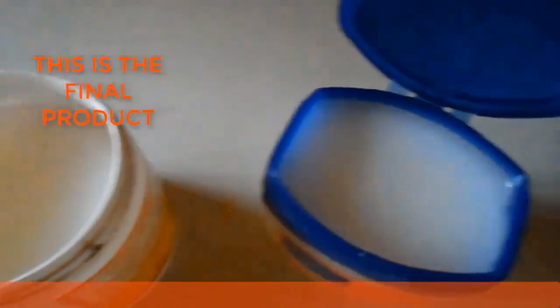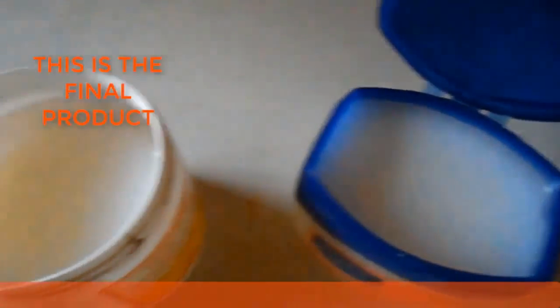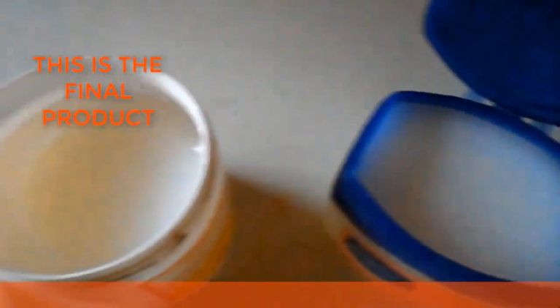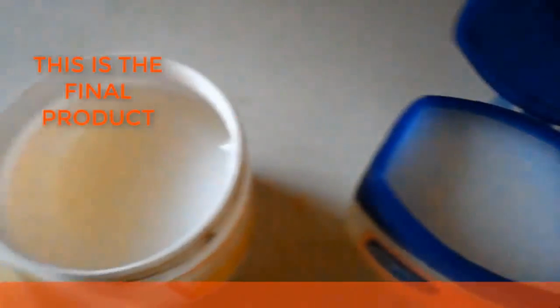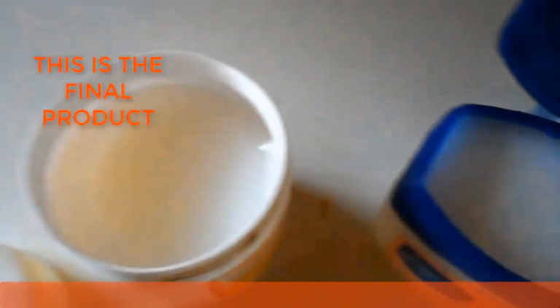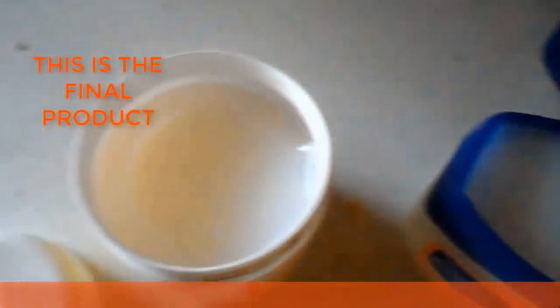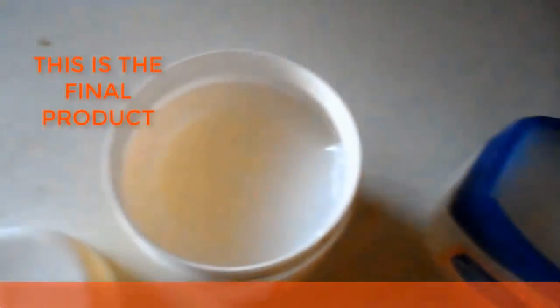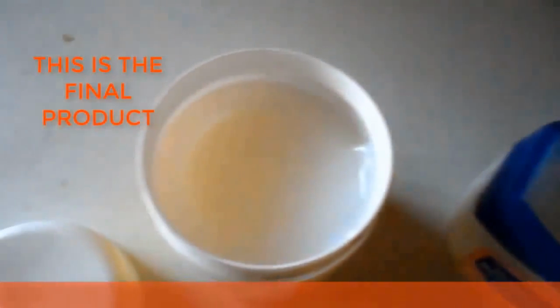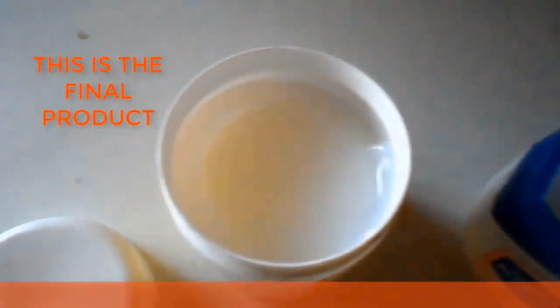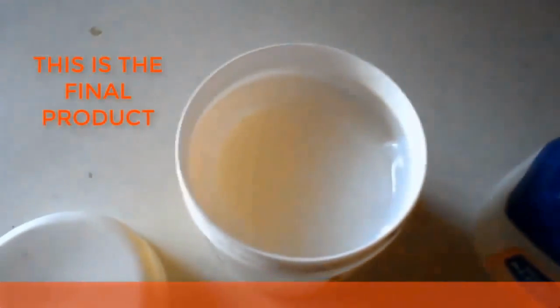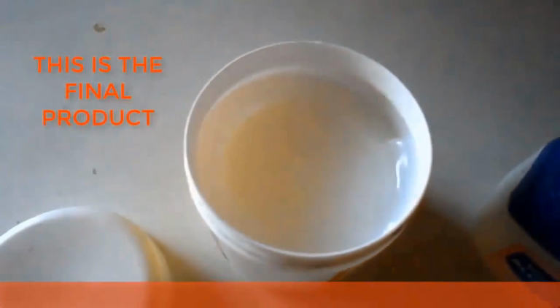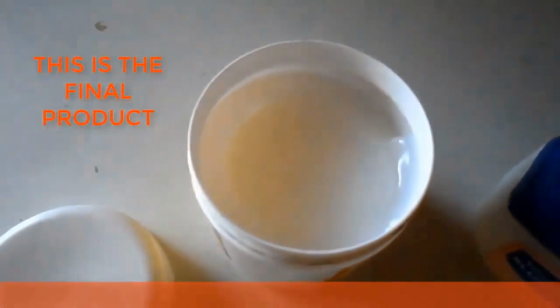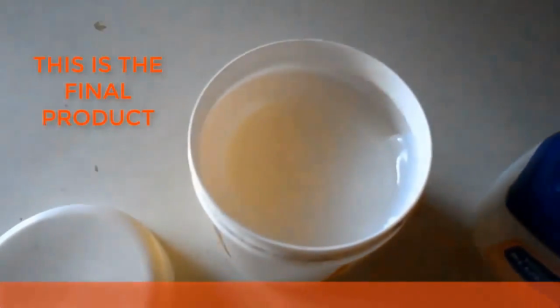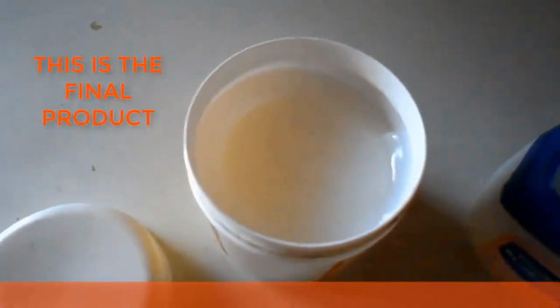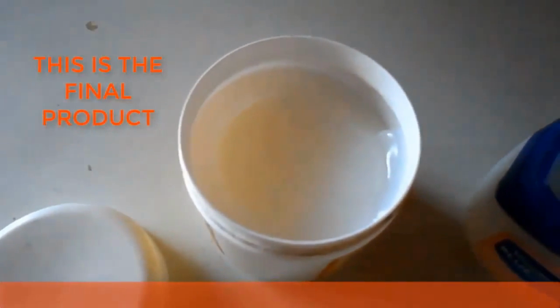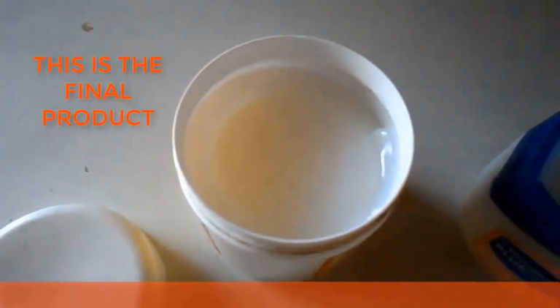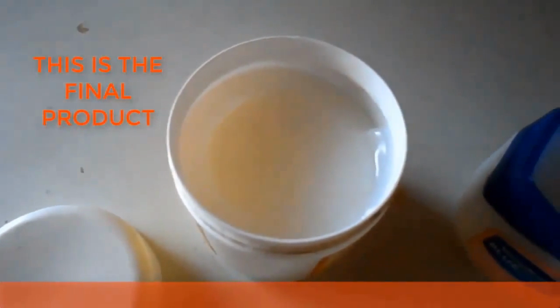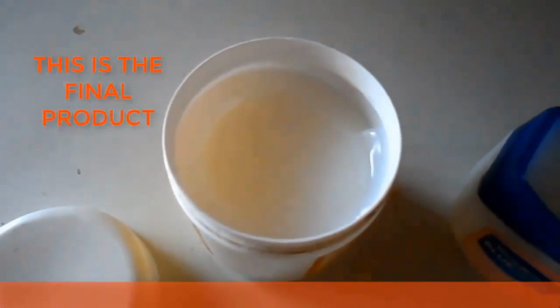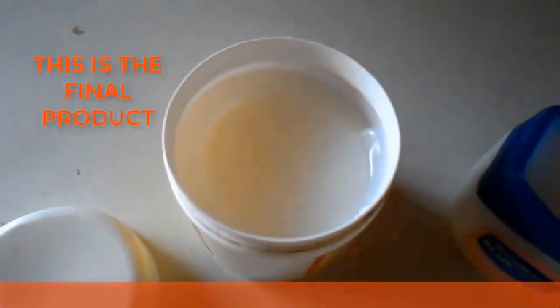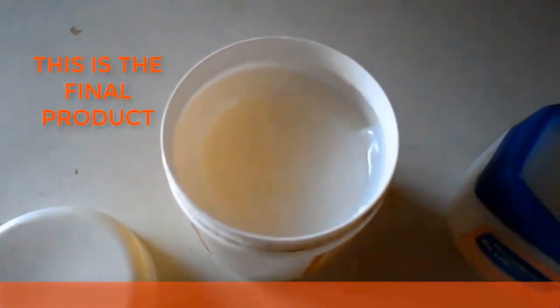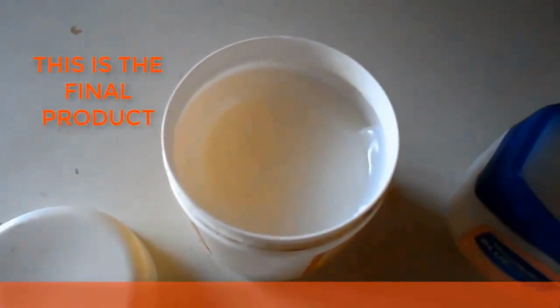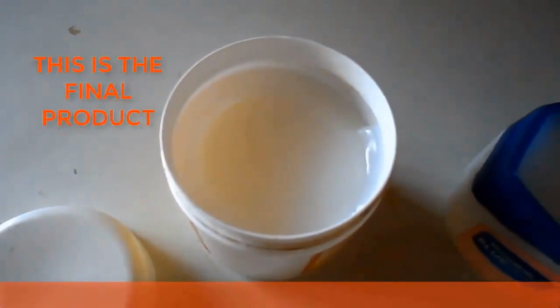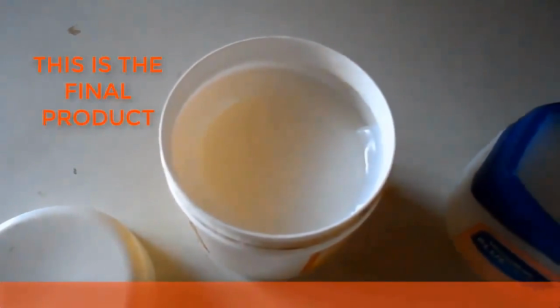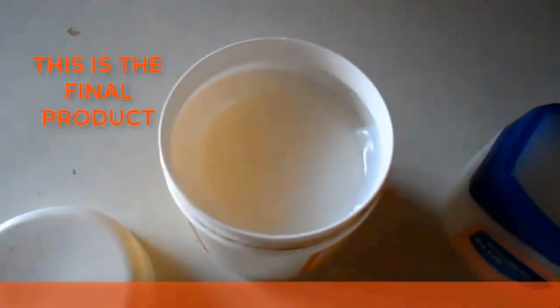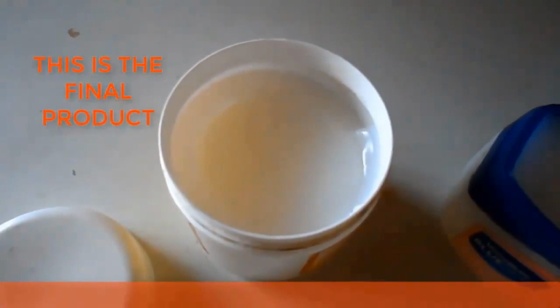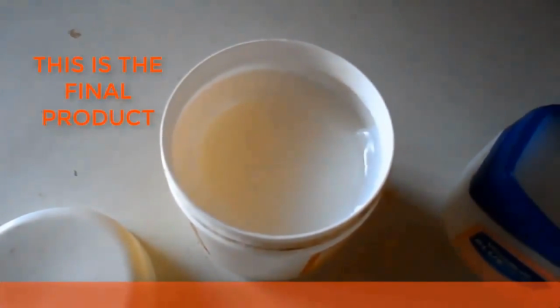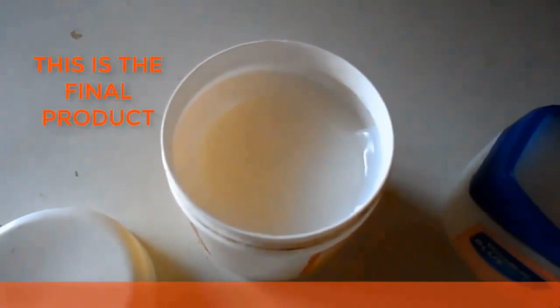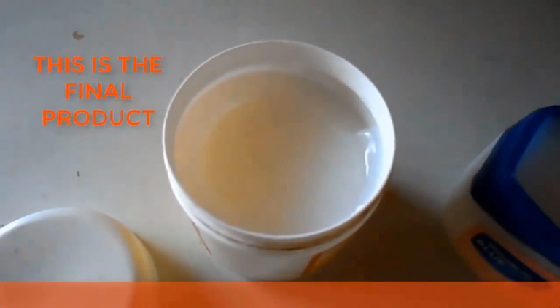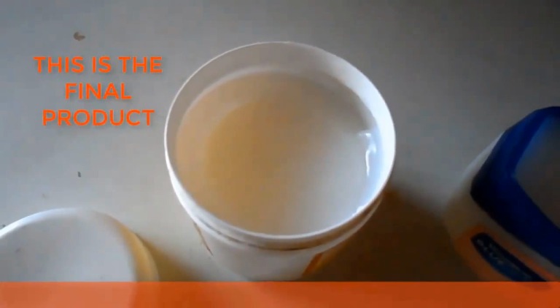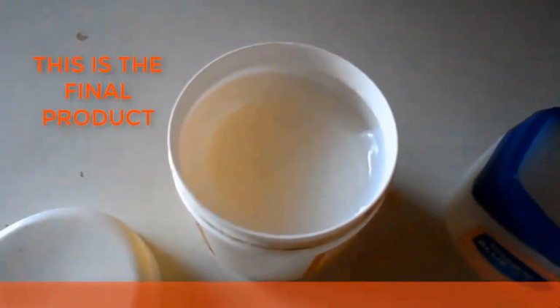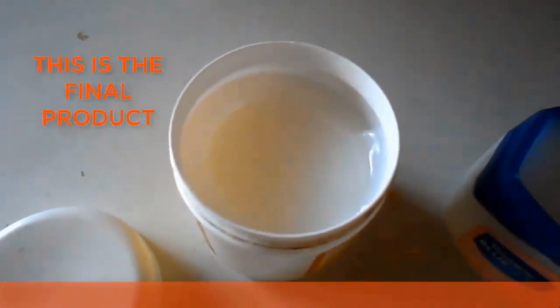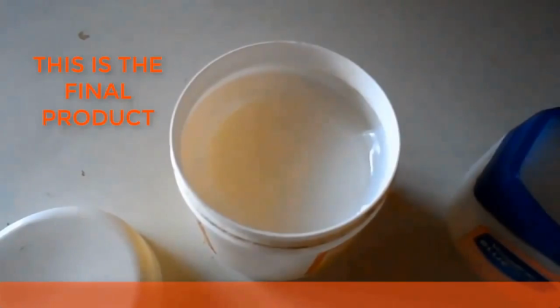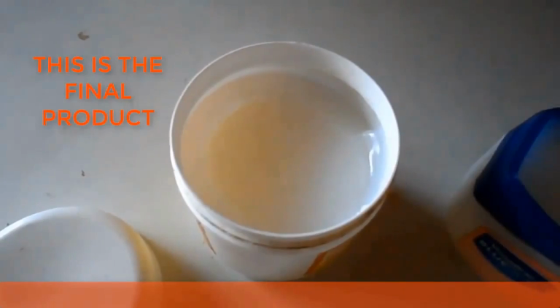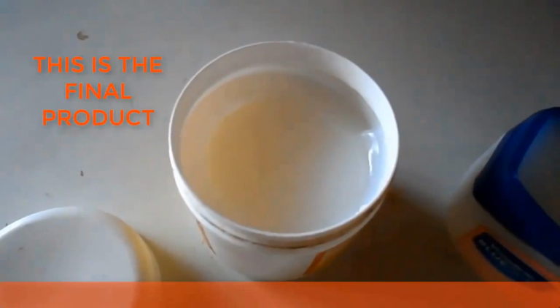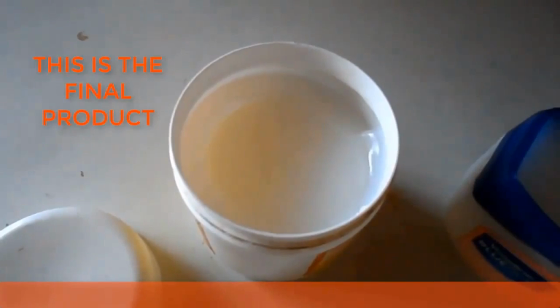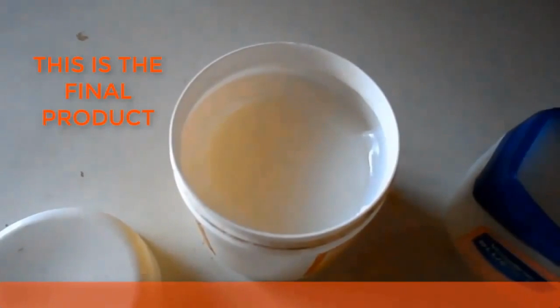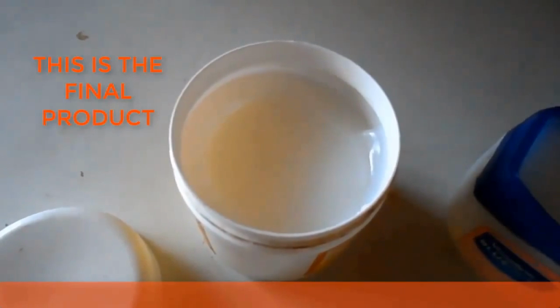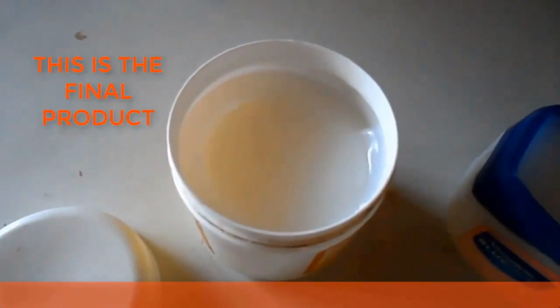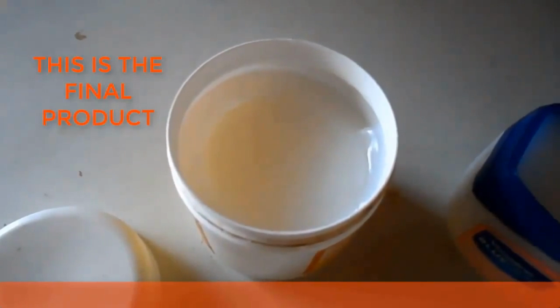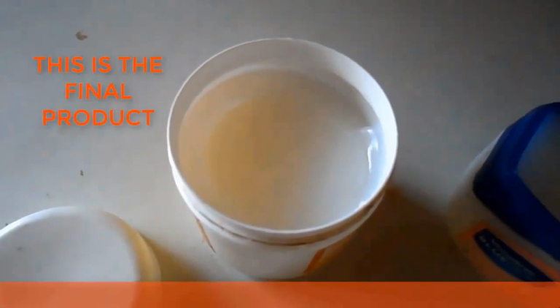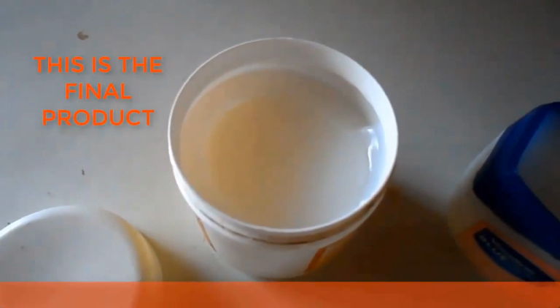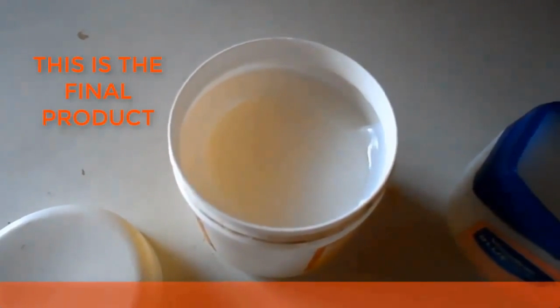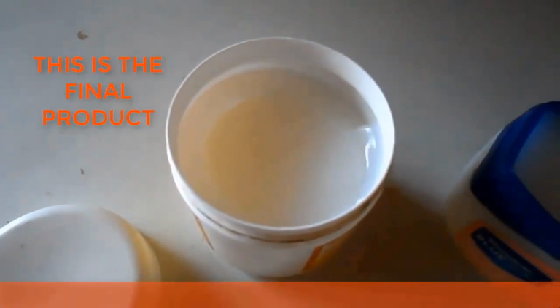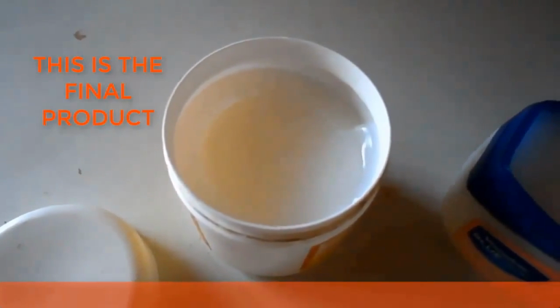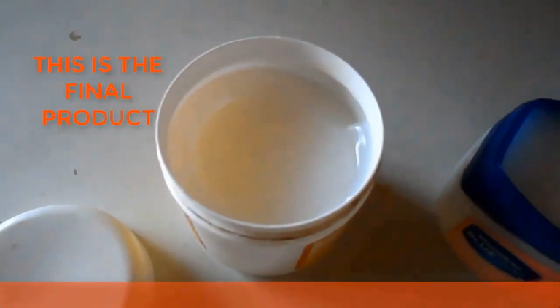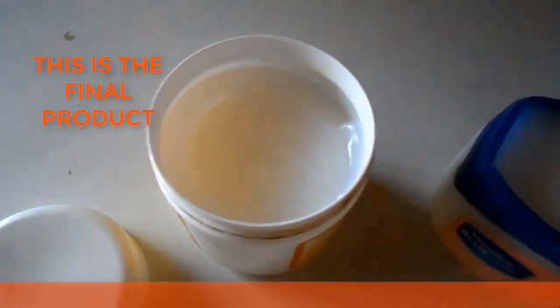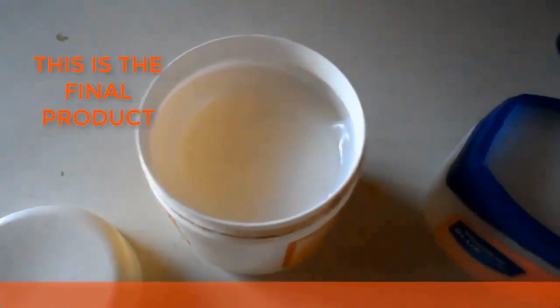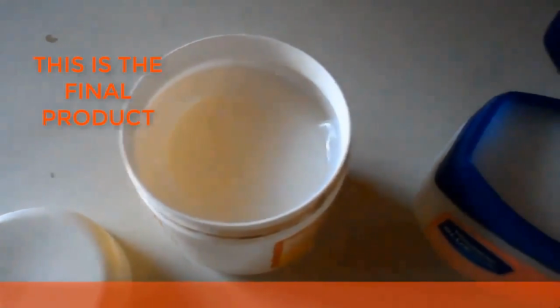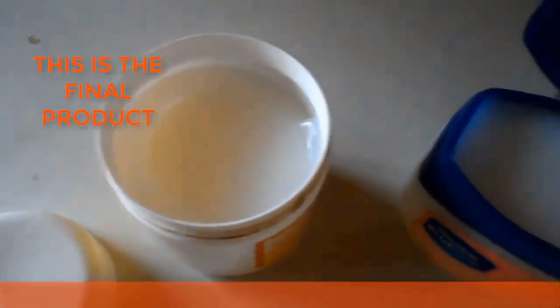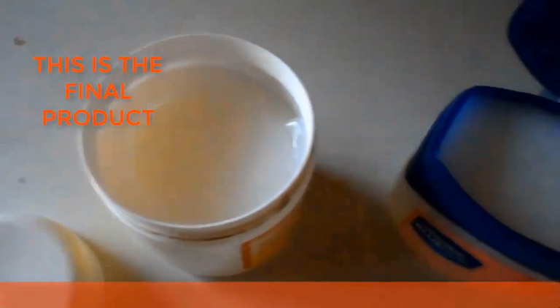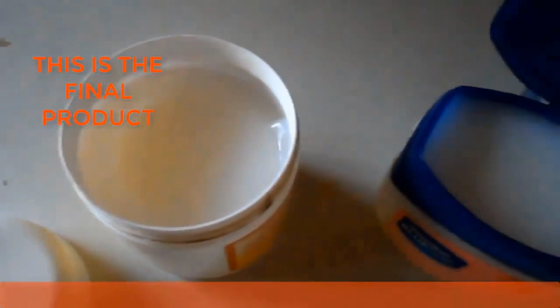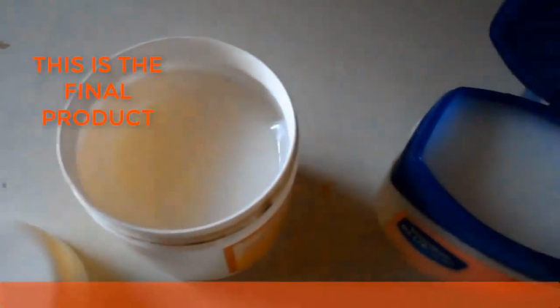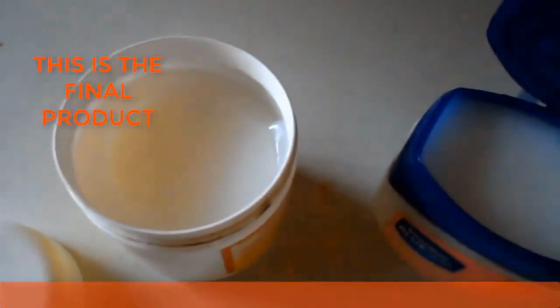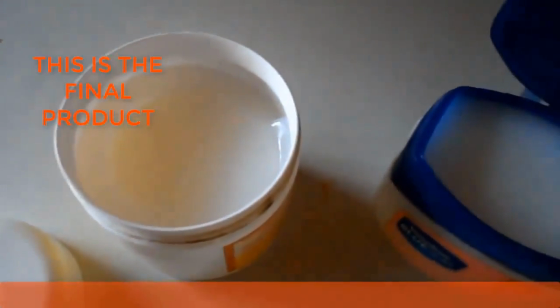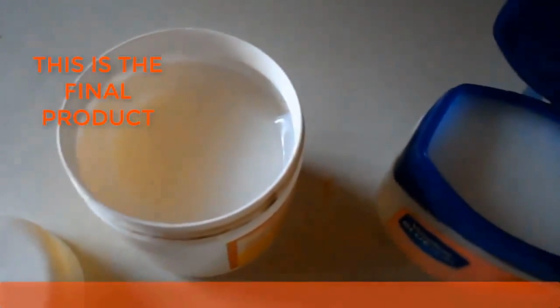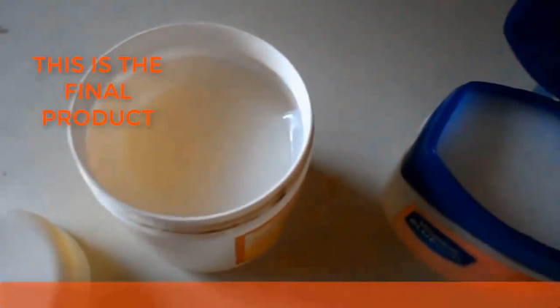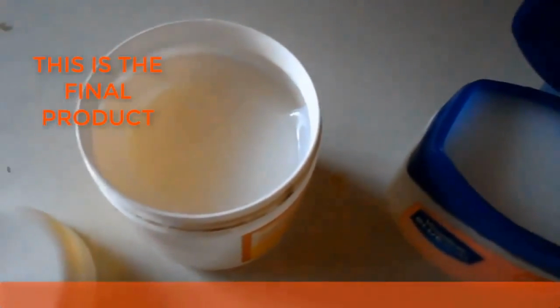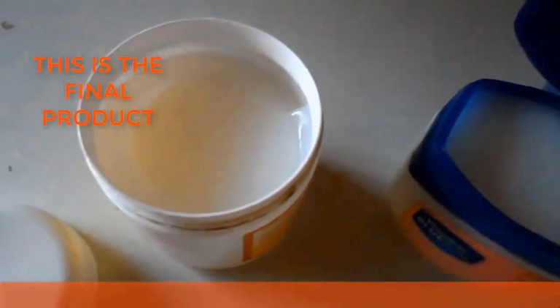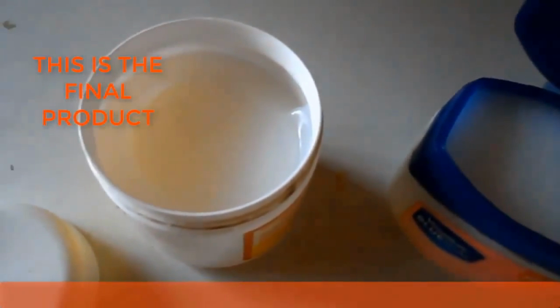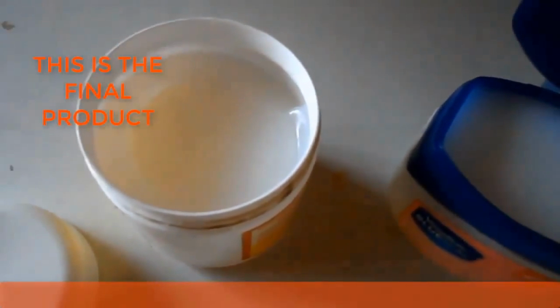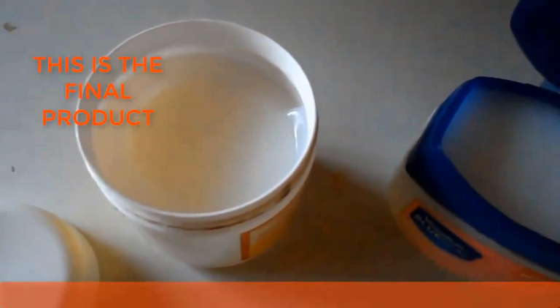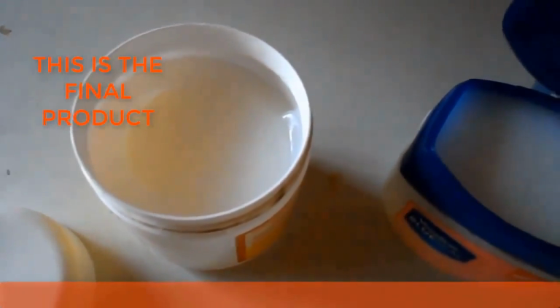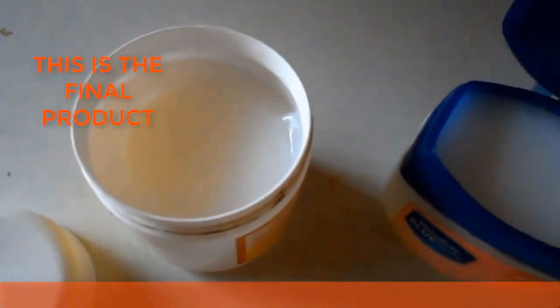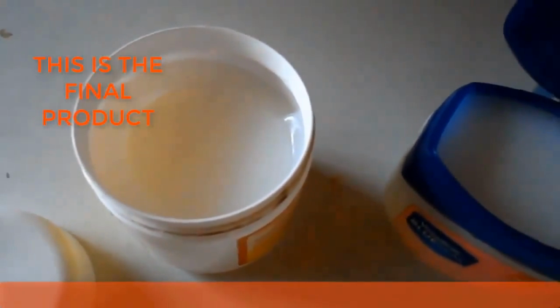Your petroleum jelly is now ready. You can do it for home use or for commercial purposes.